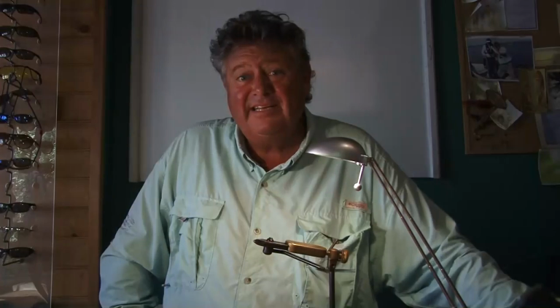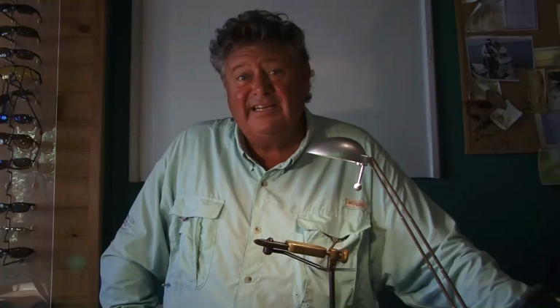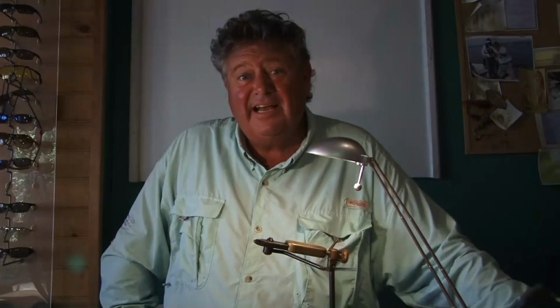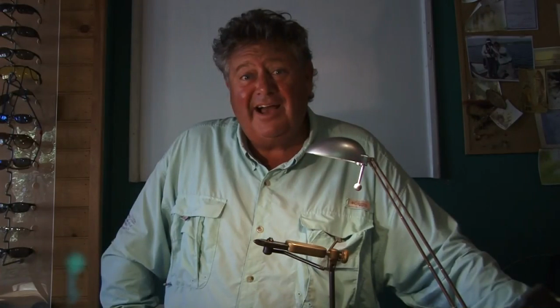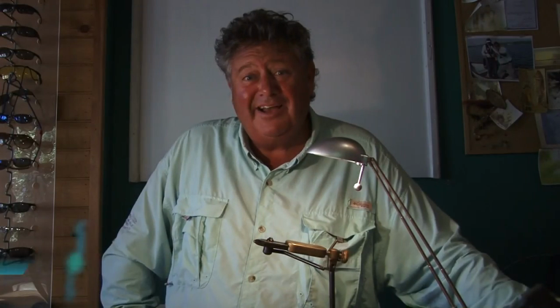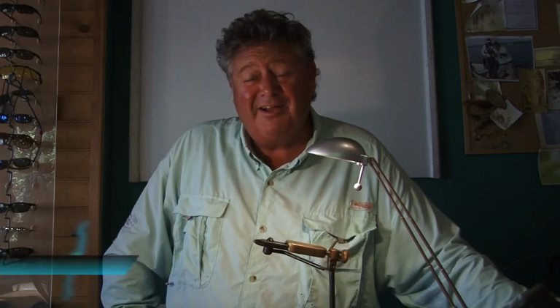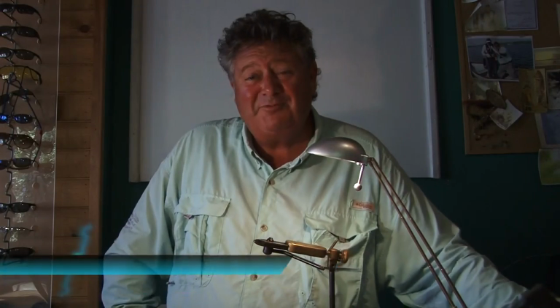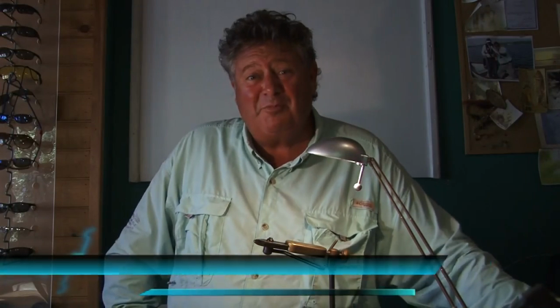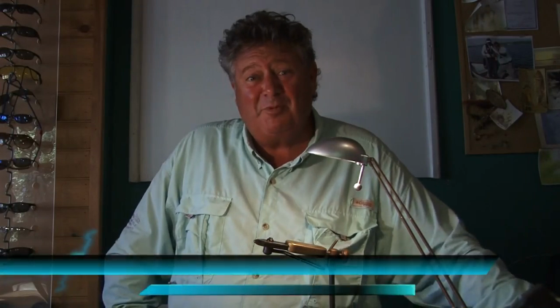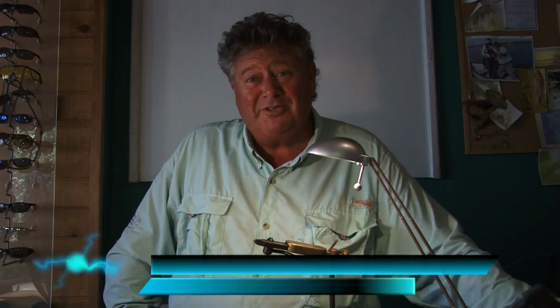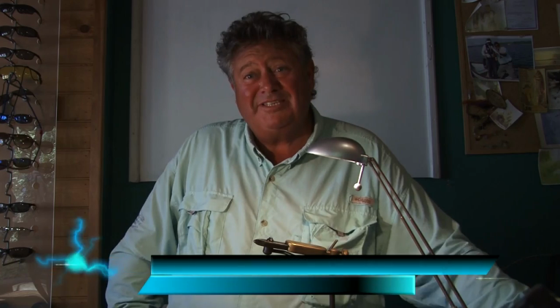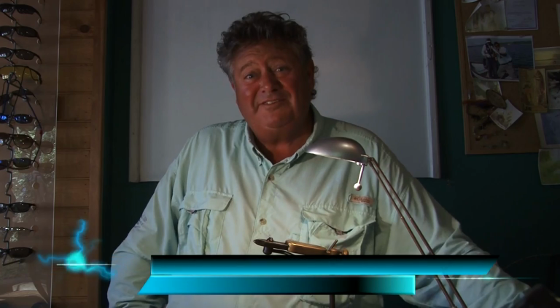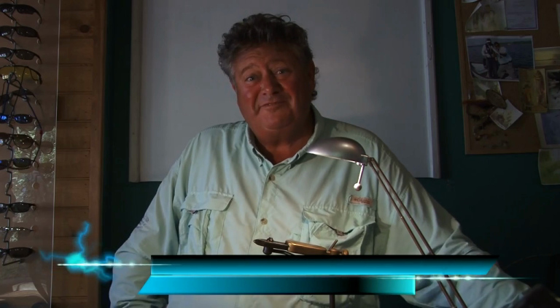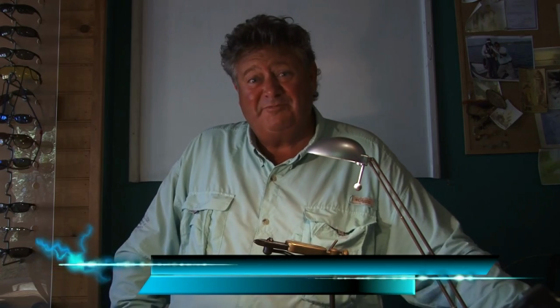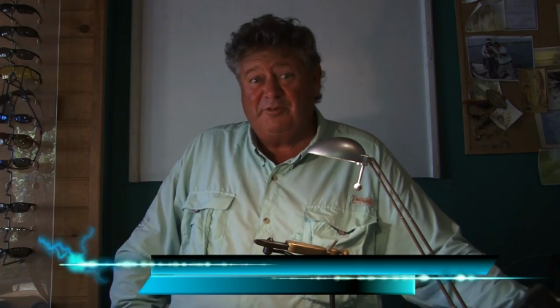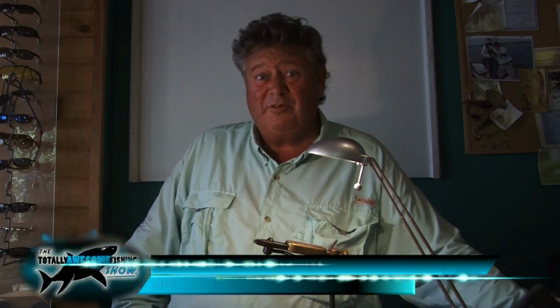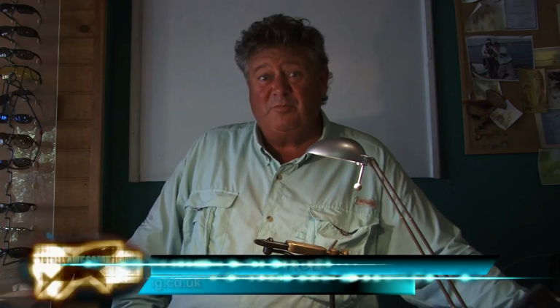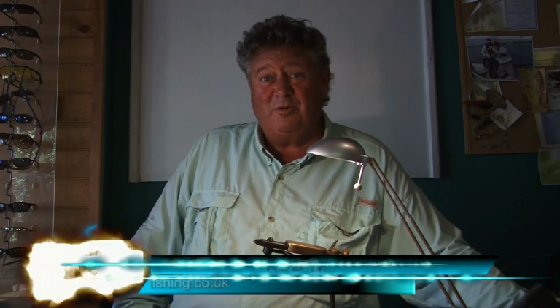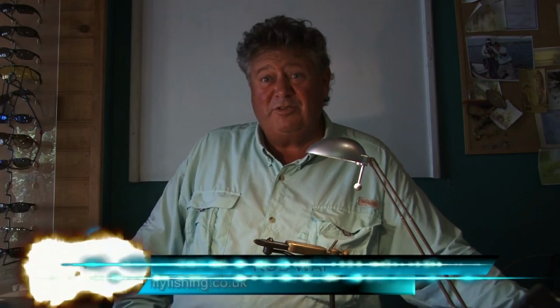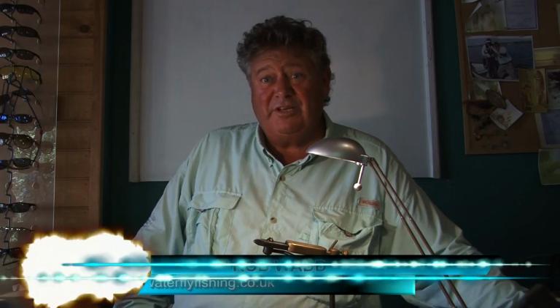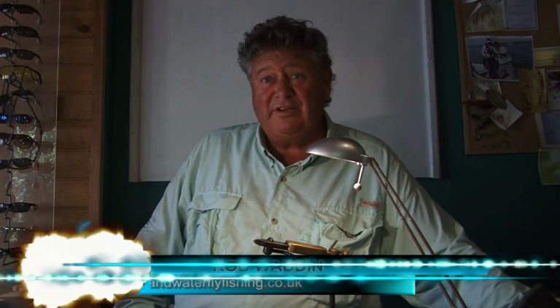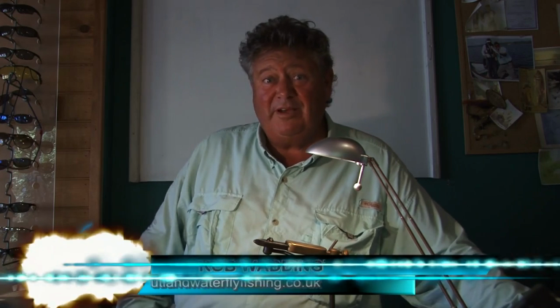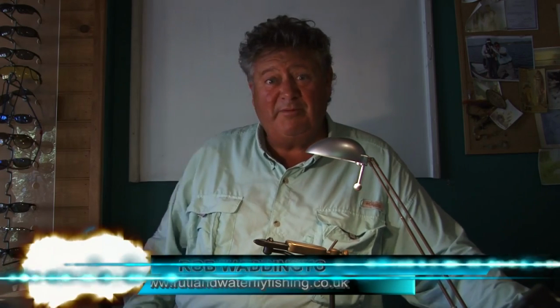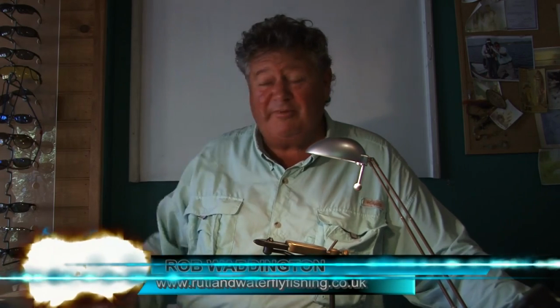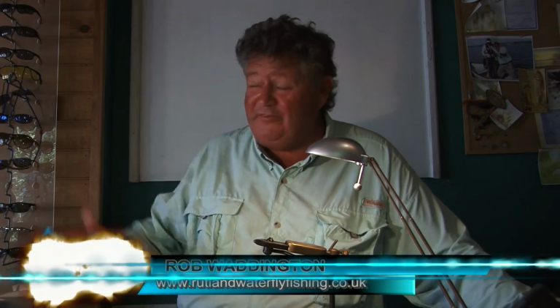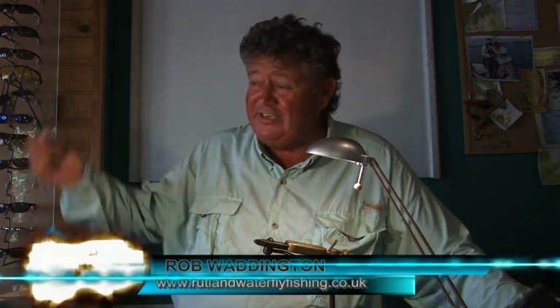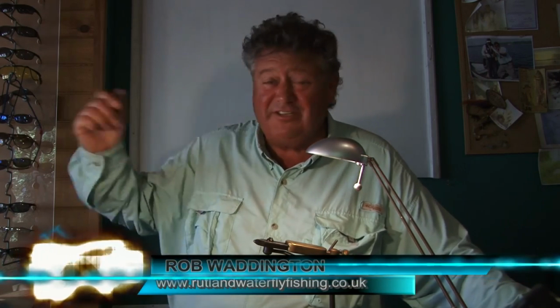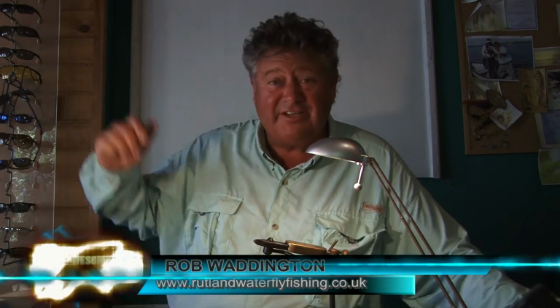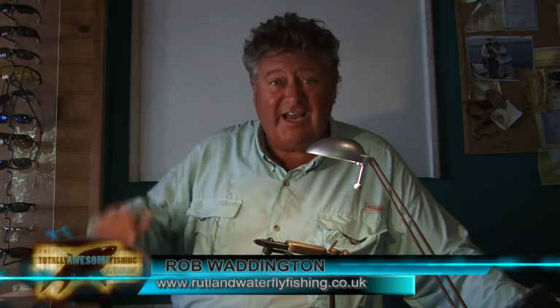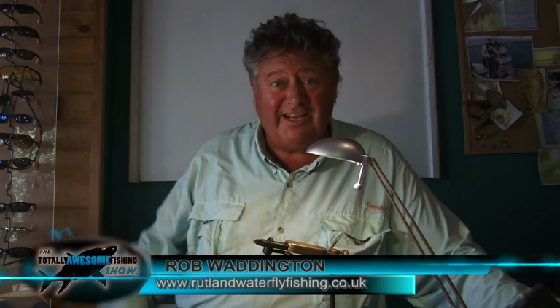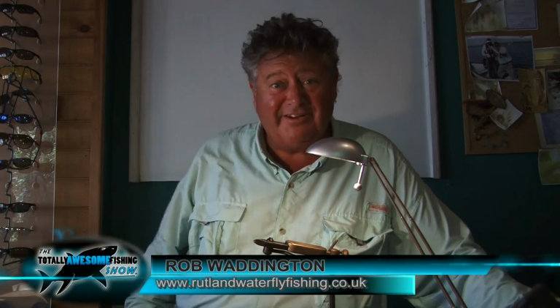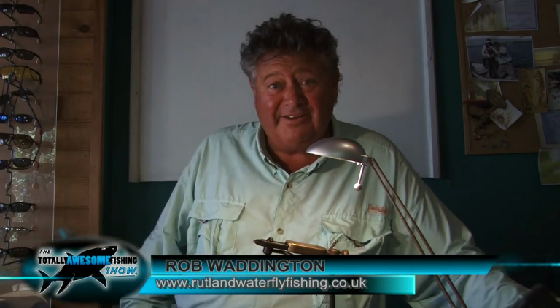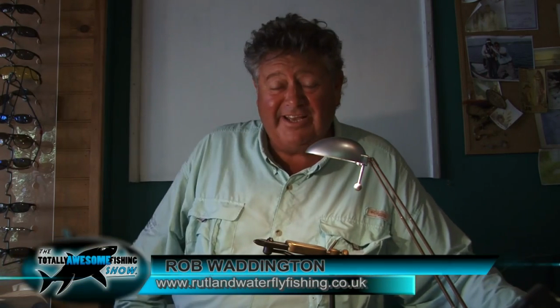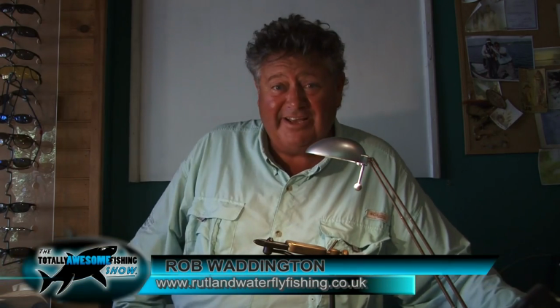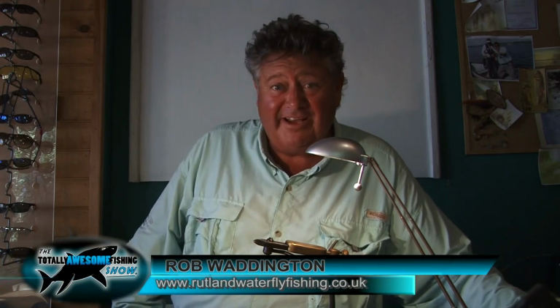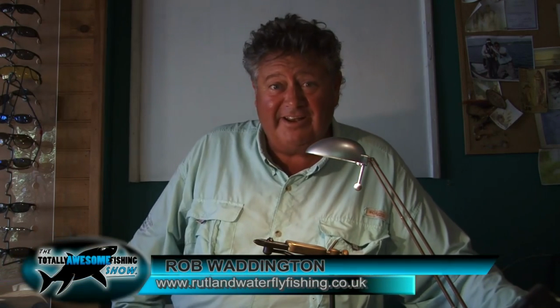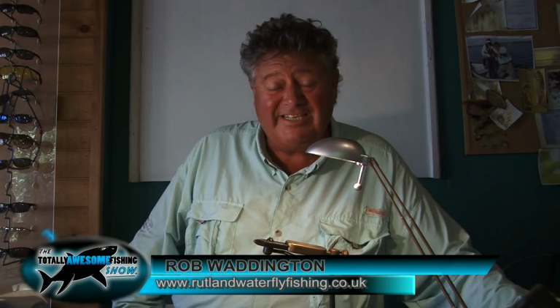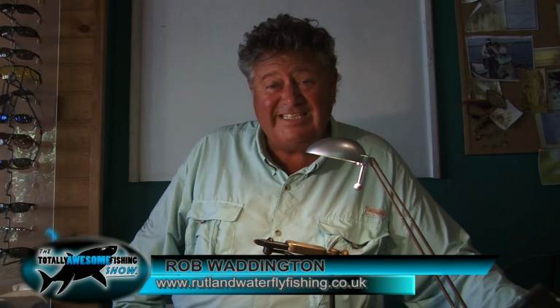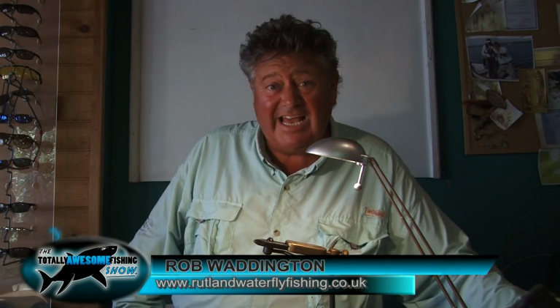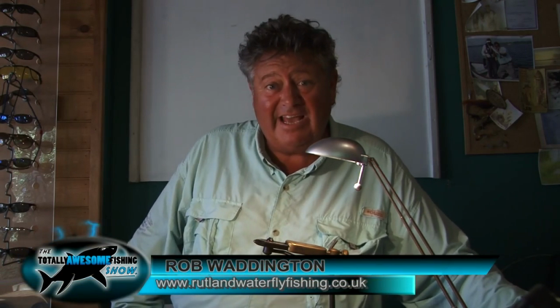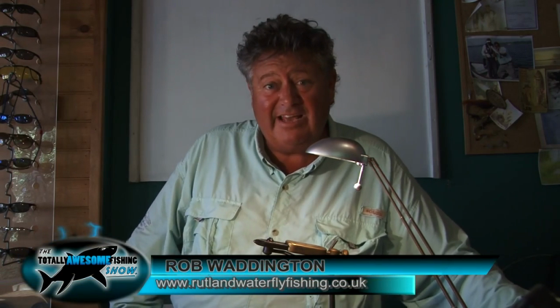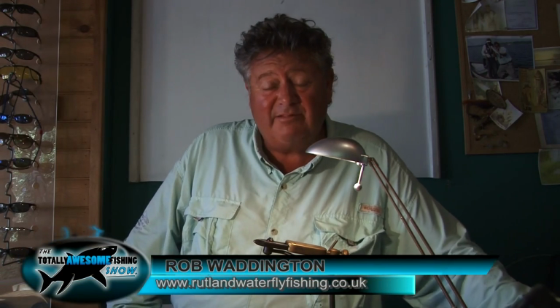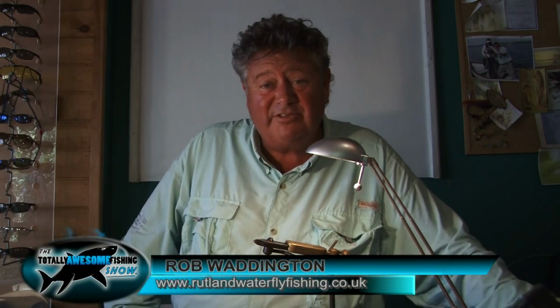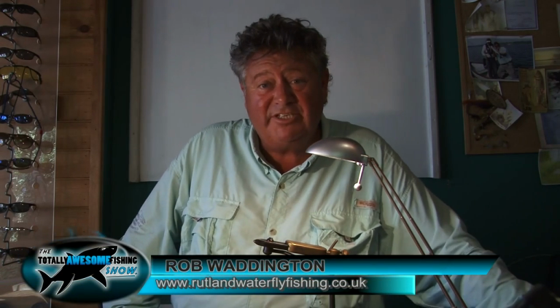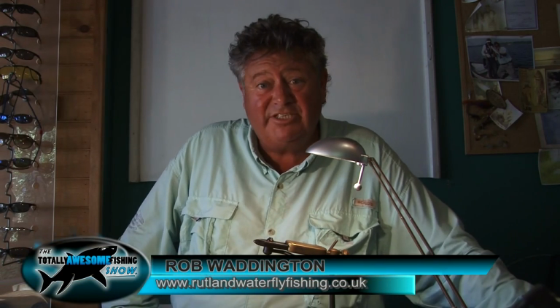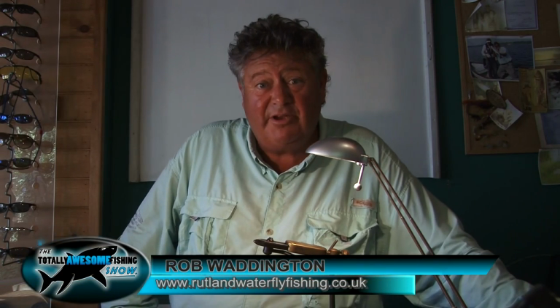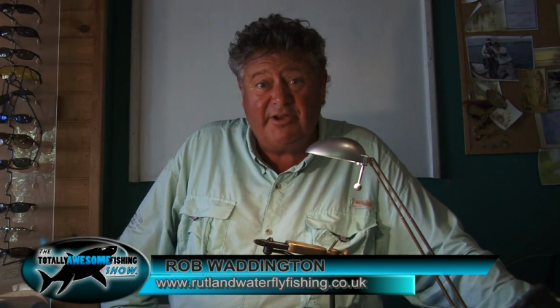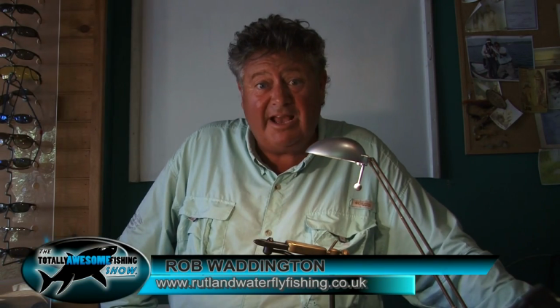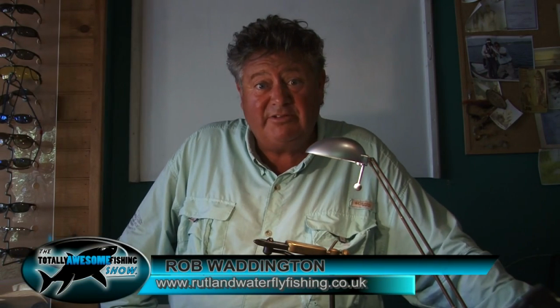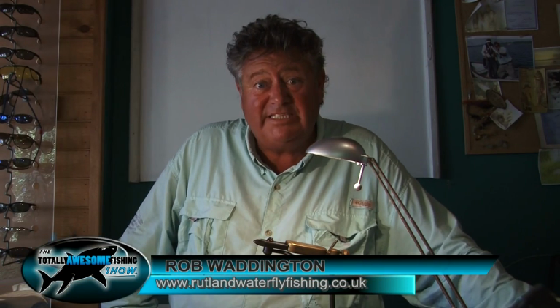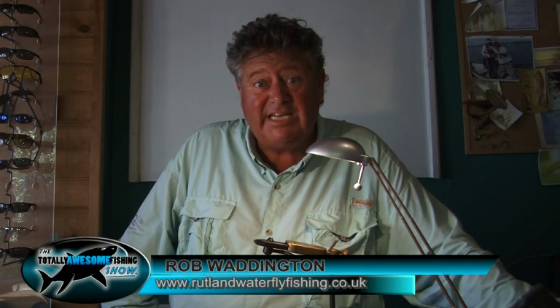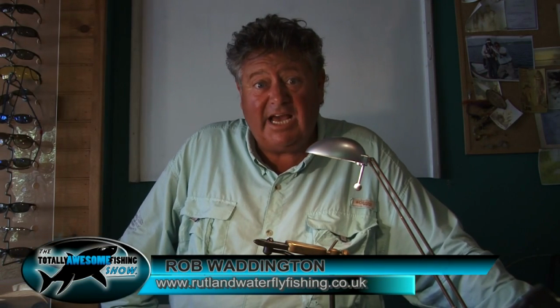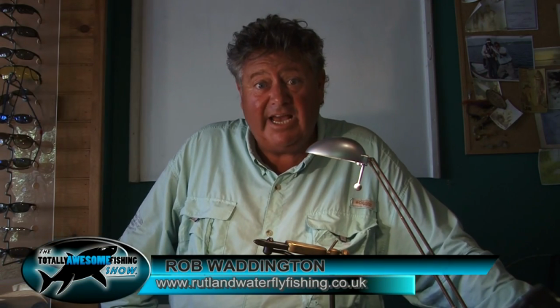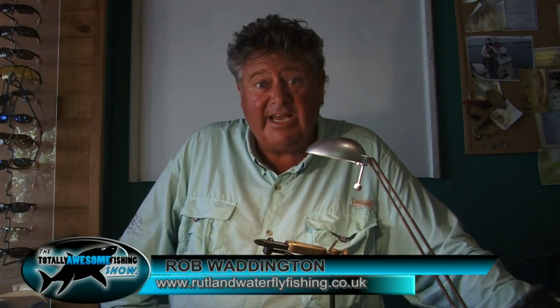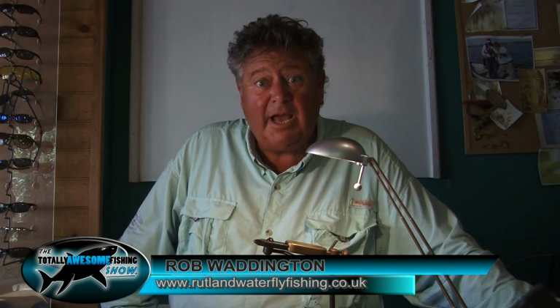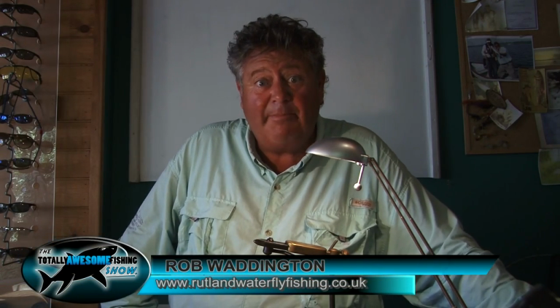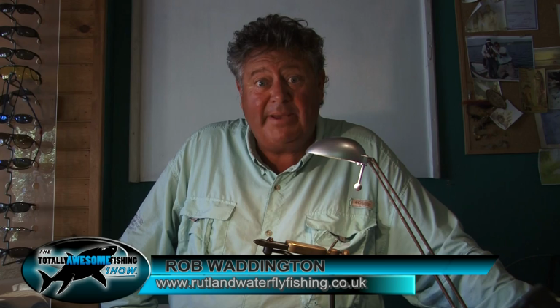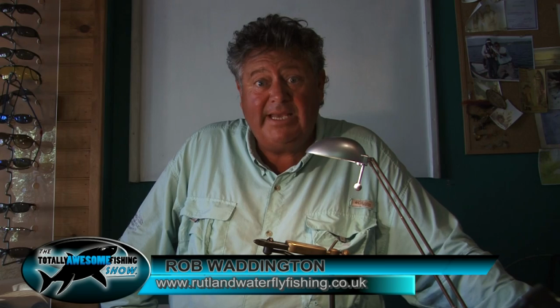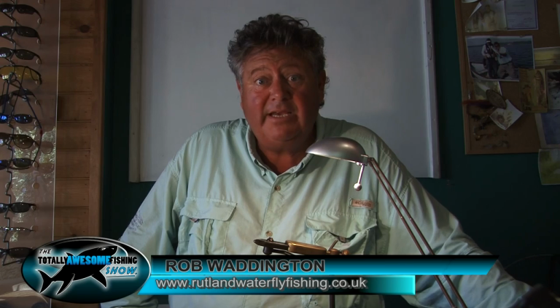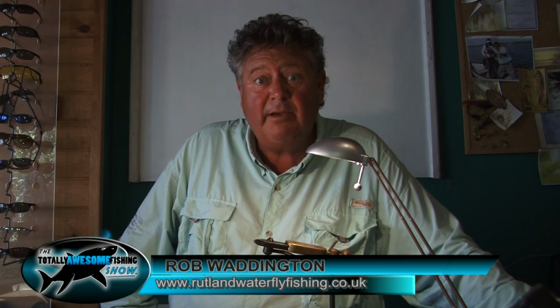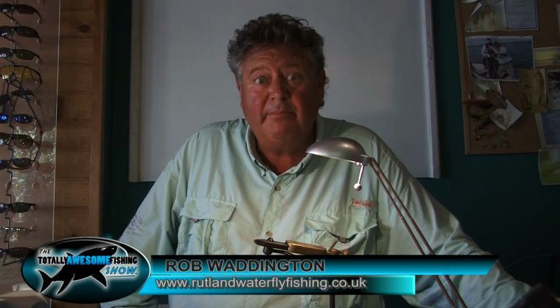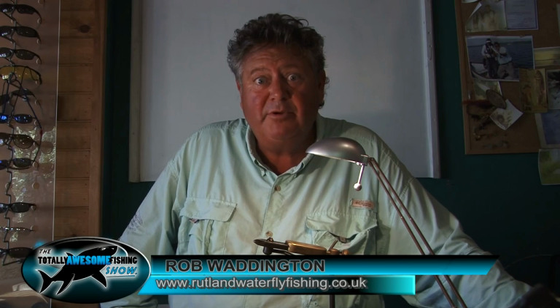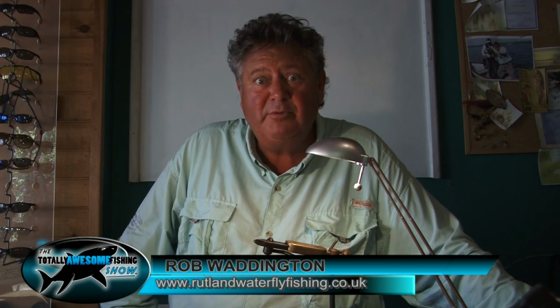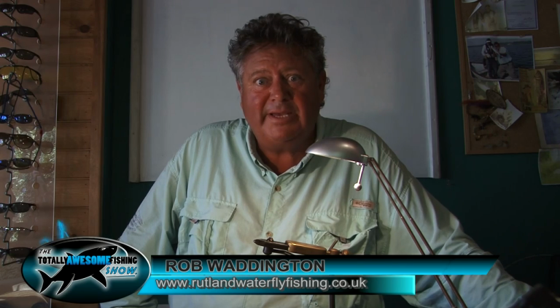Hi, I'm Rob Waddington from Rutland Water. I'm a professional guide on here and today I'm going to show you how to tie a pink booby.